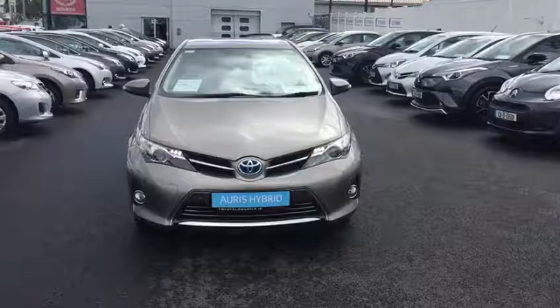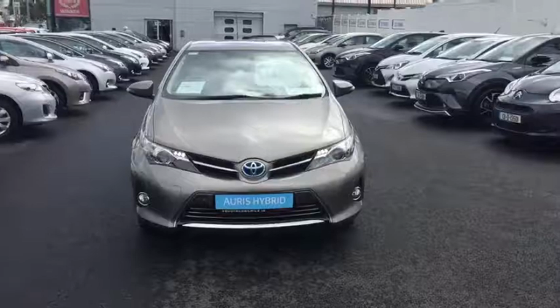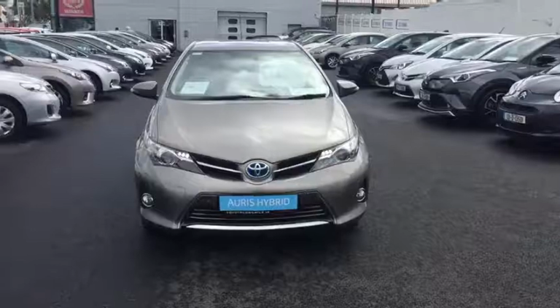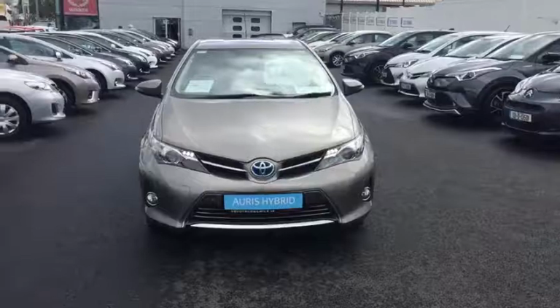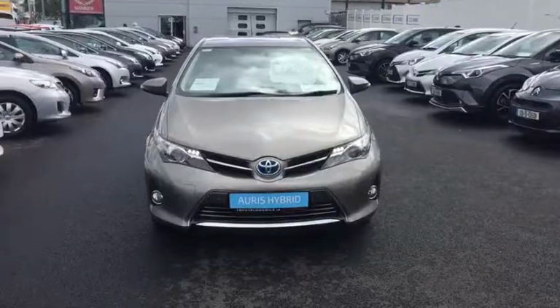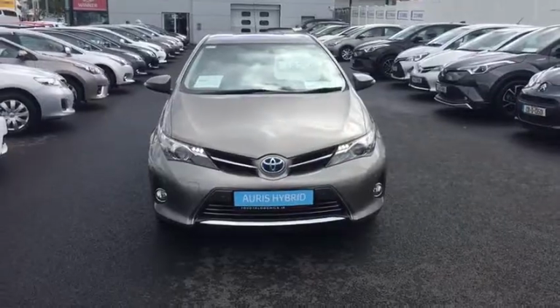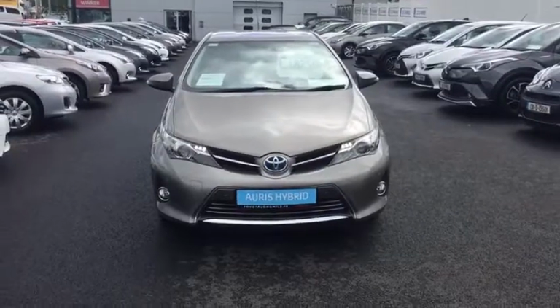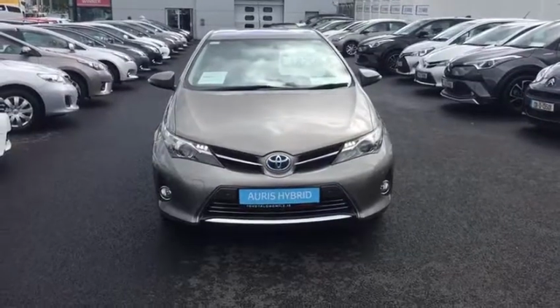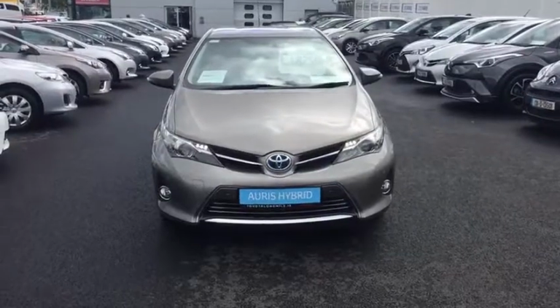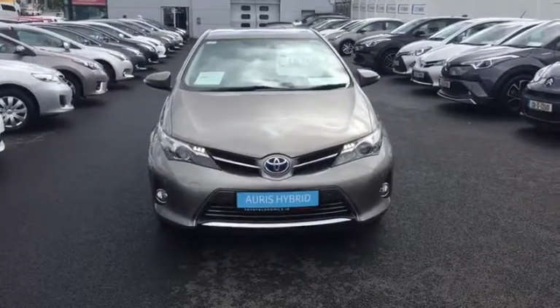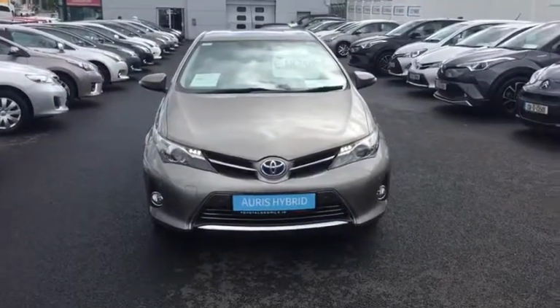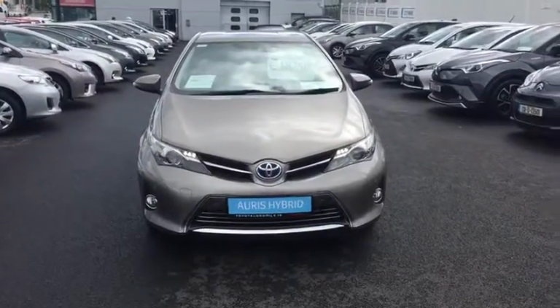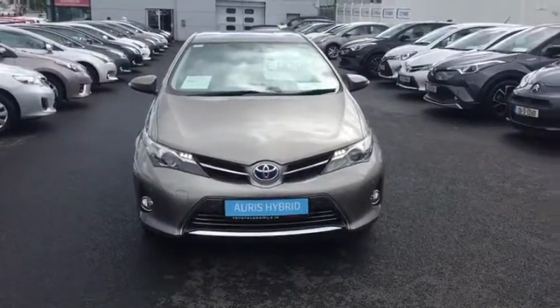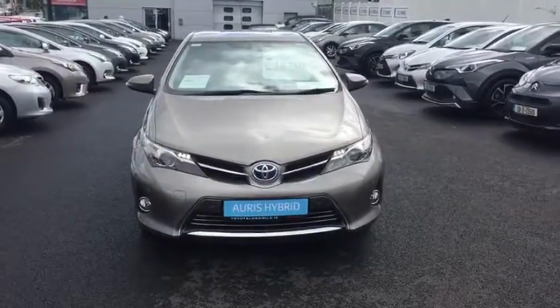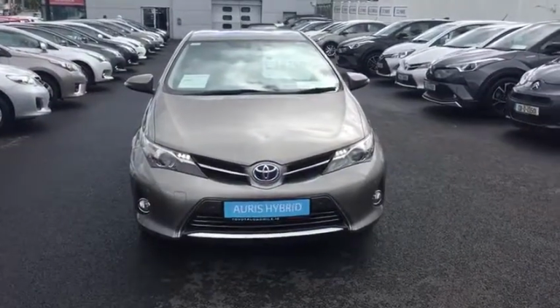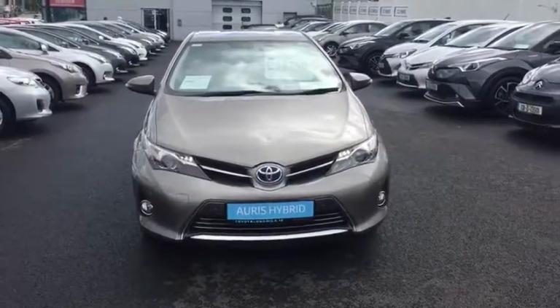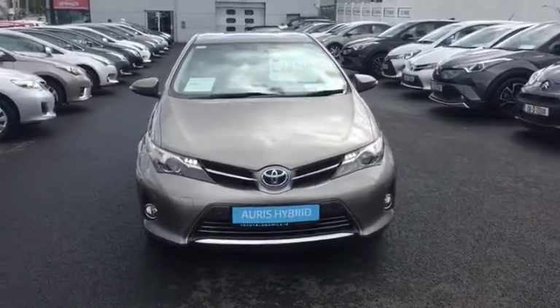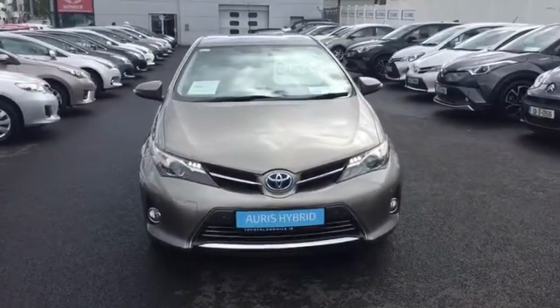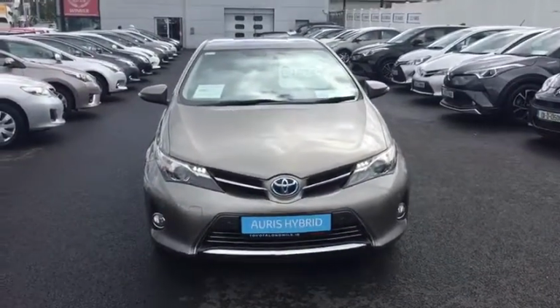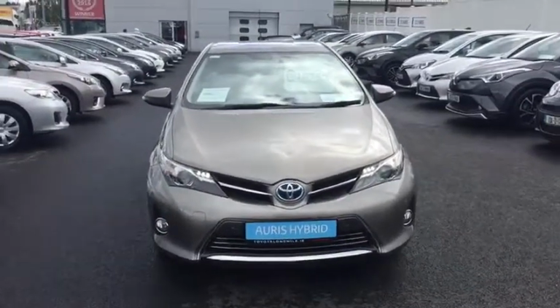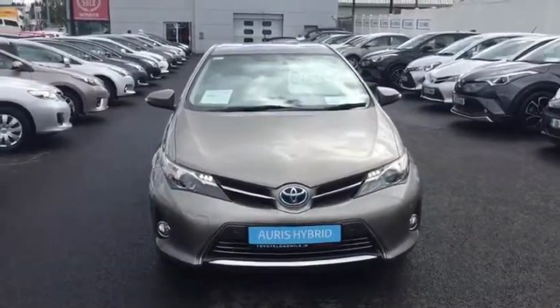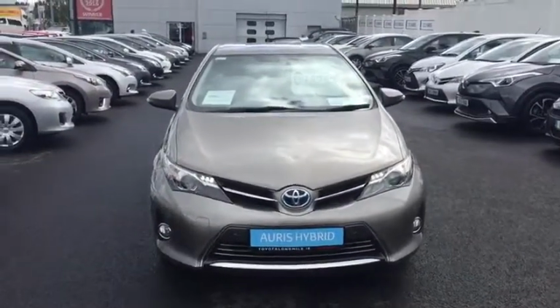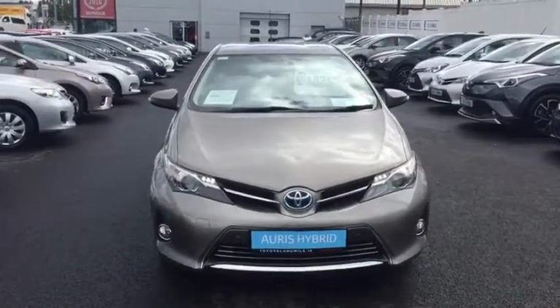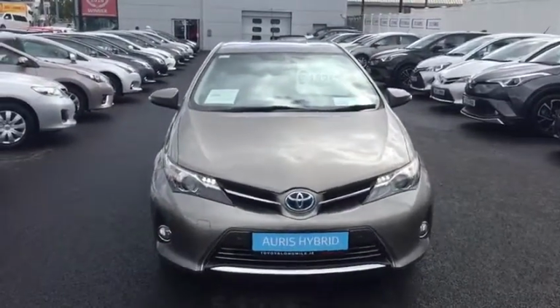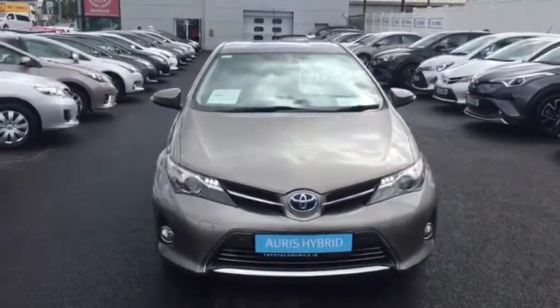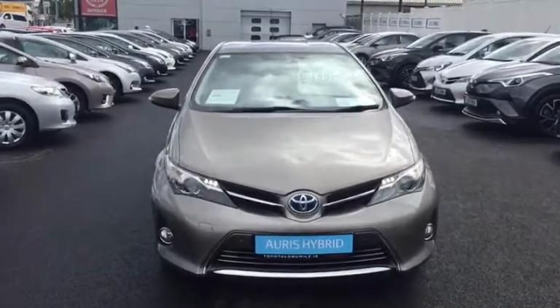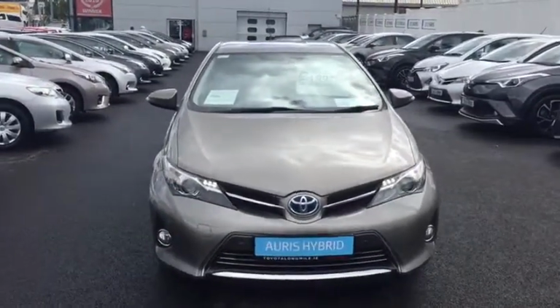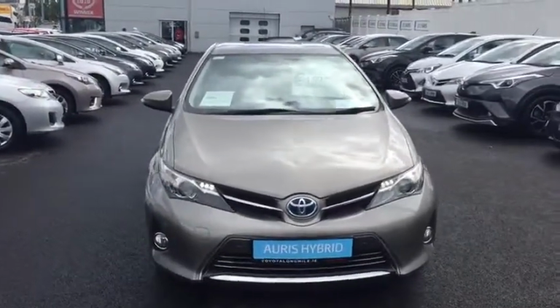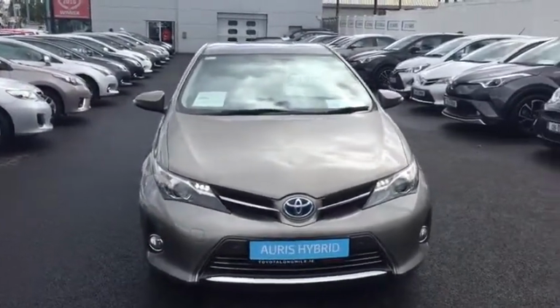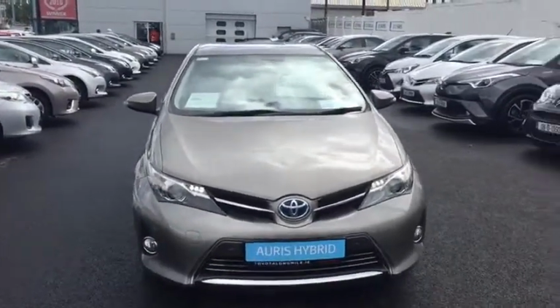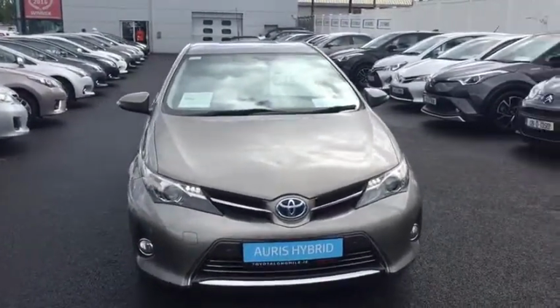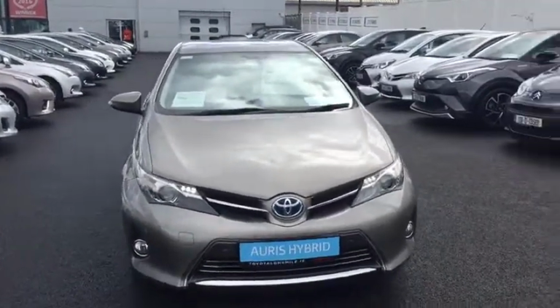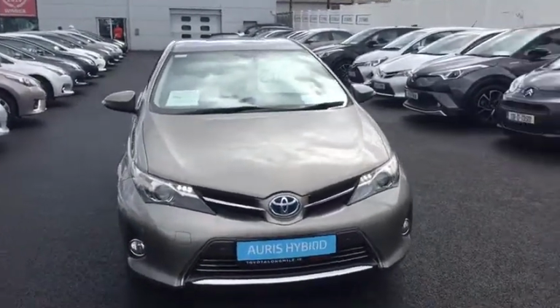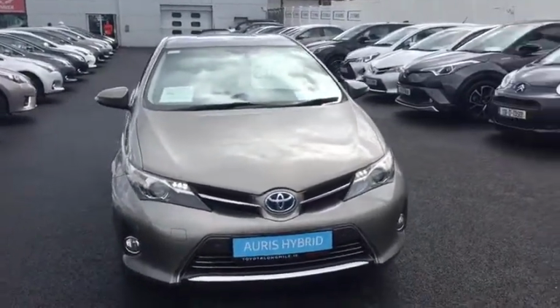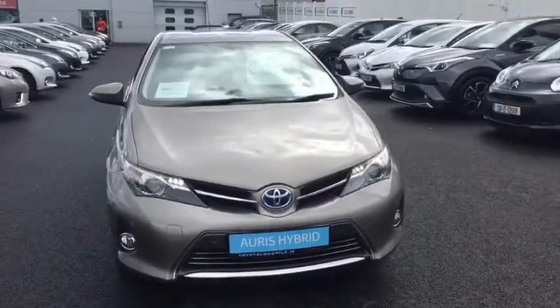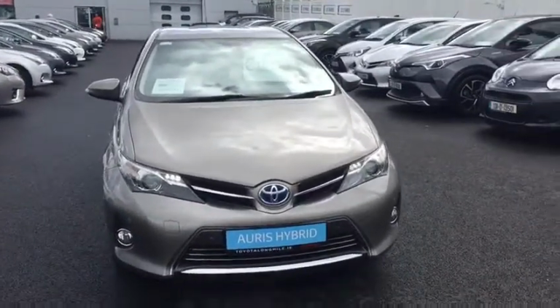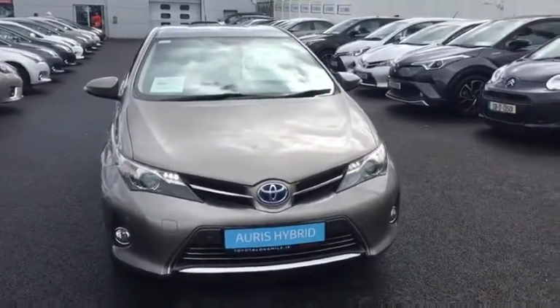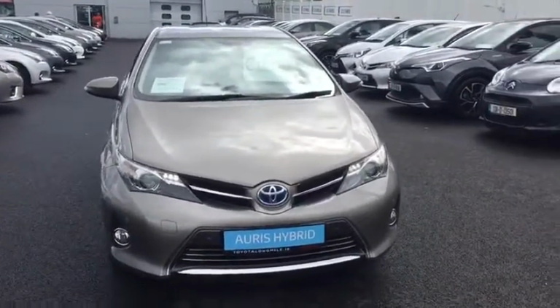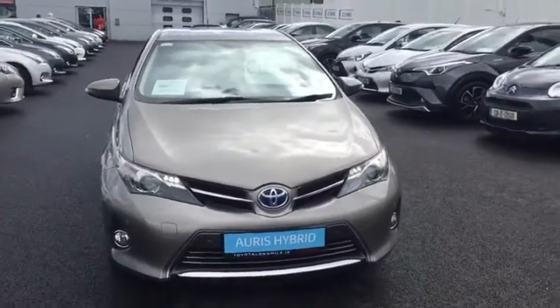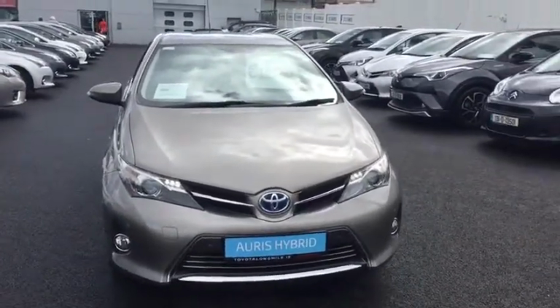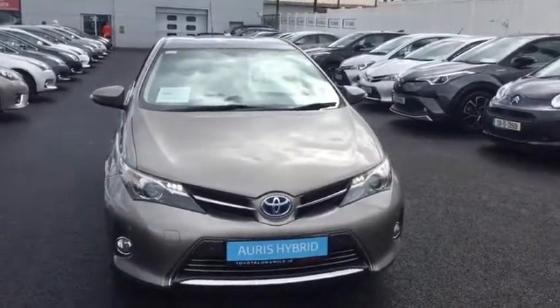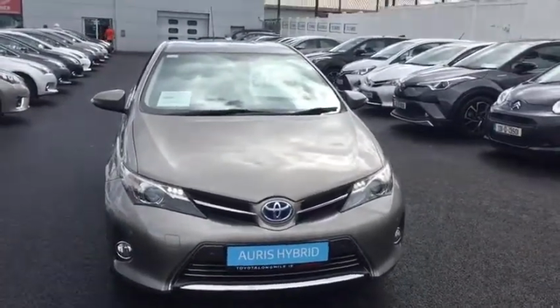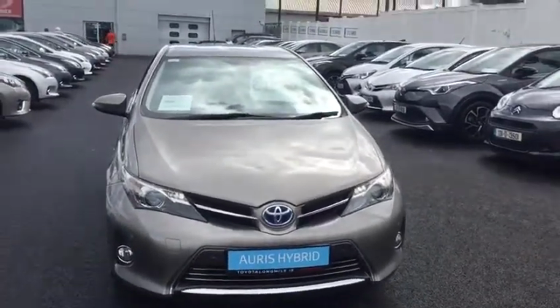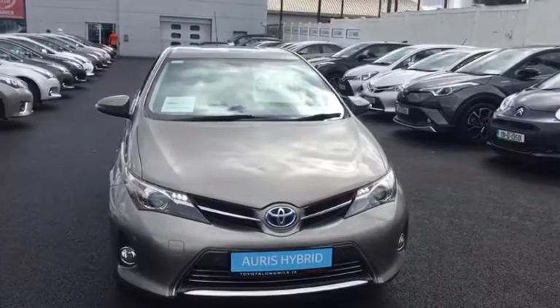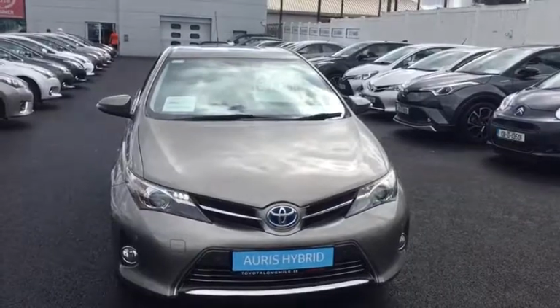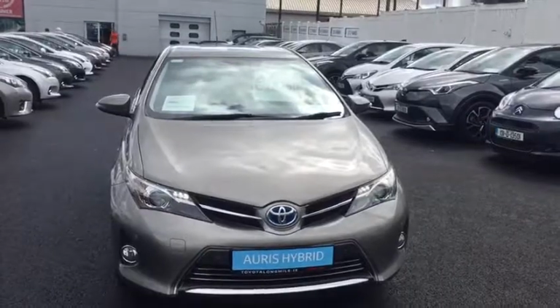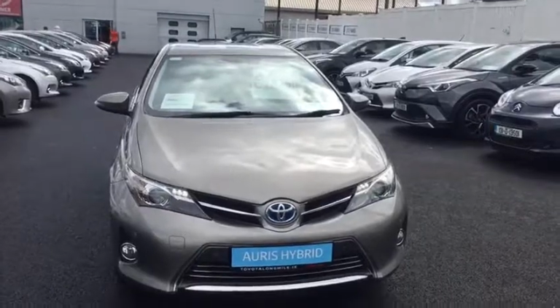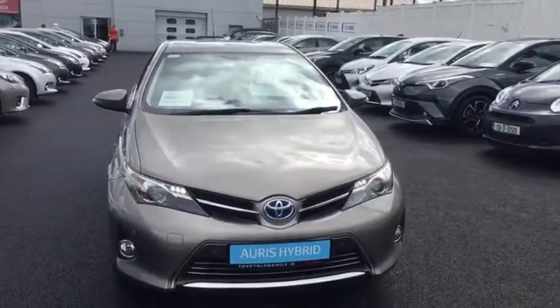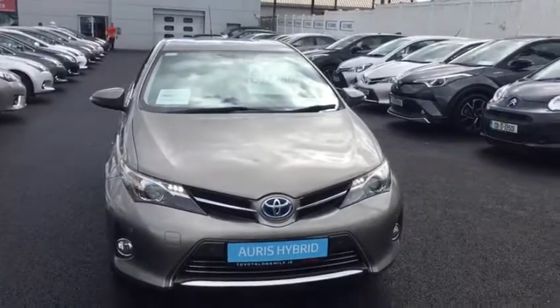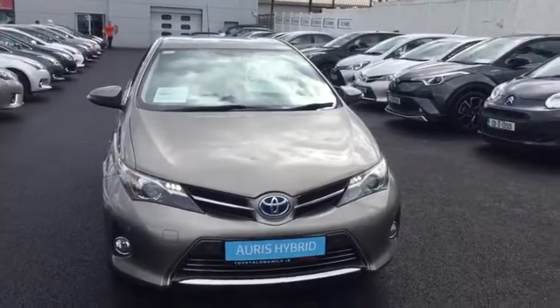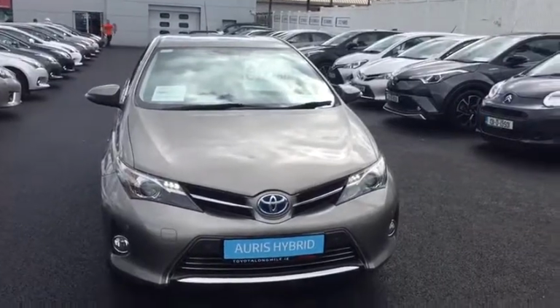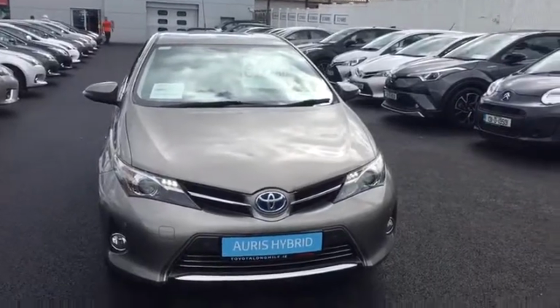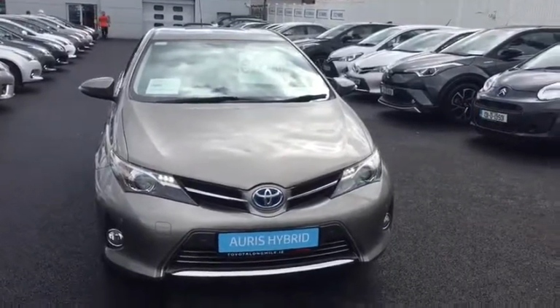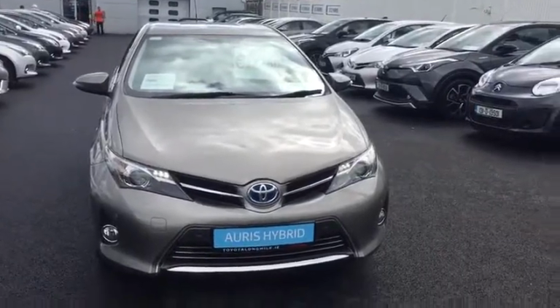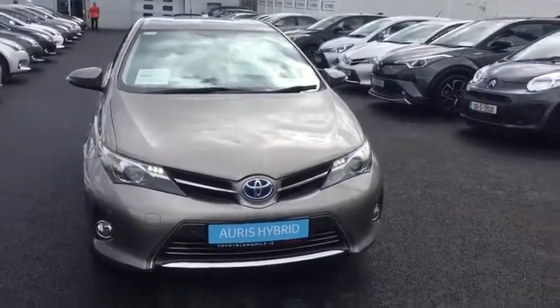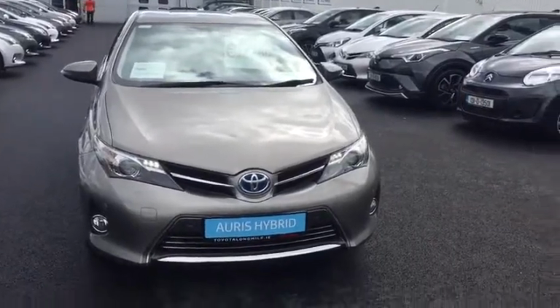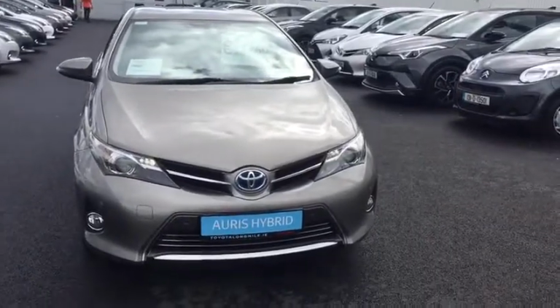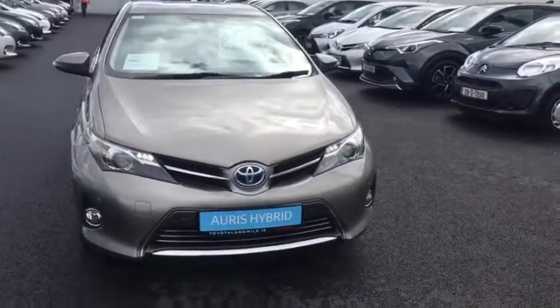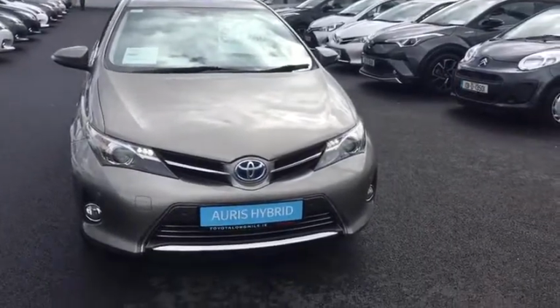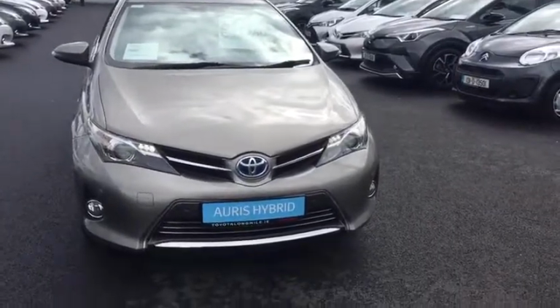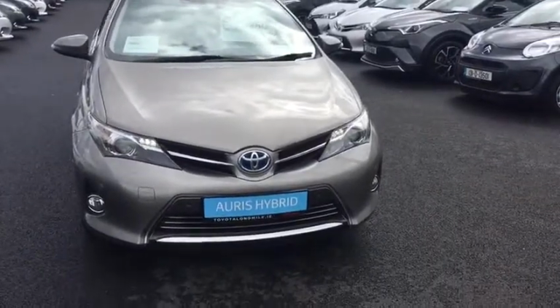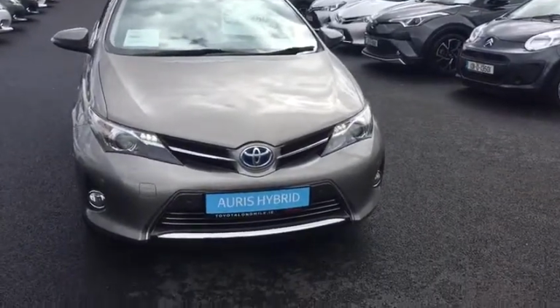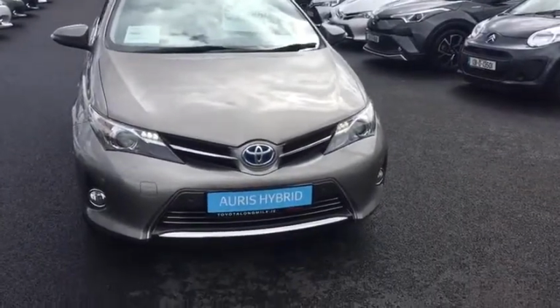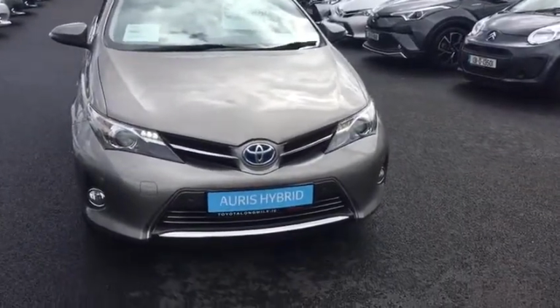Hello and welcome to Toyota Longwell. Today I'd like to introduce you to this 2014 Toyota Auris. It's a 1.4 hybrid luxury automatic.